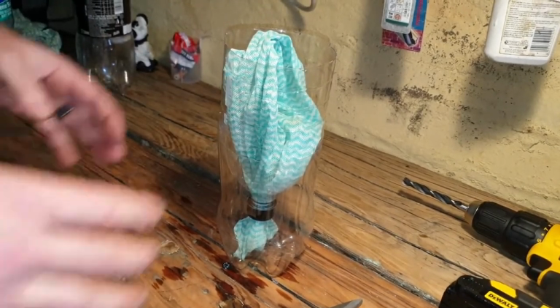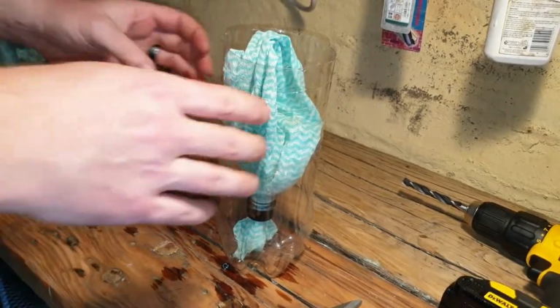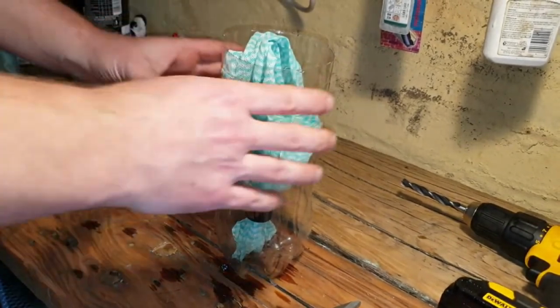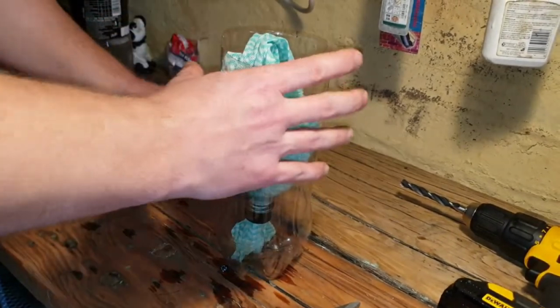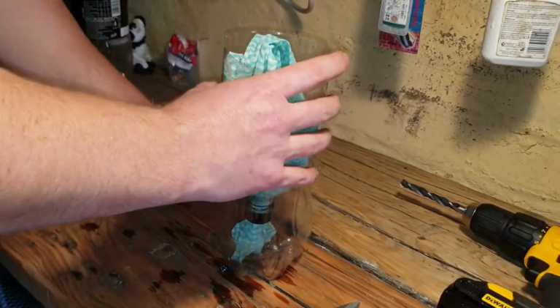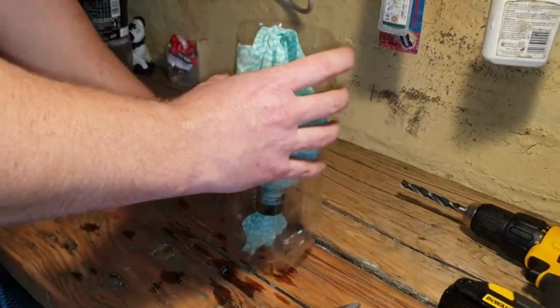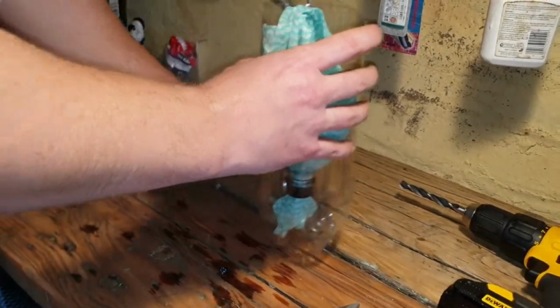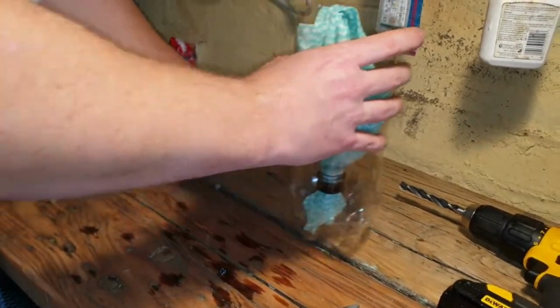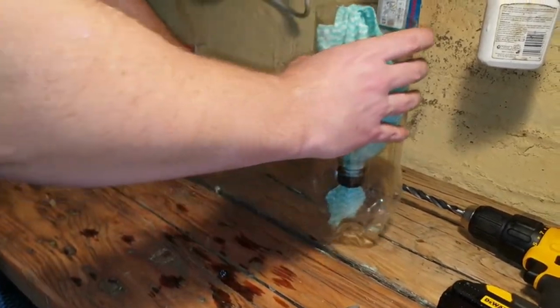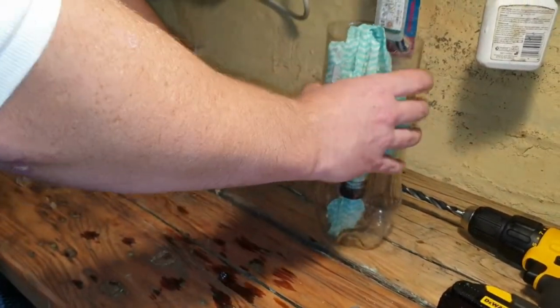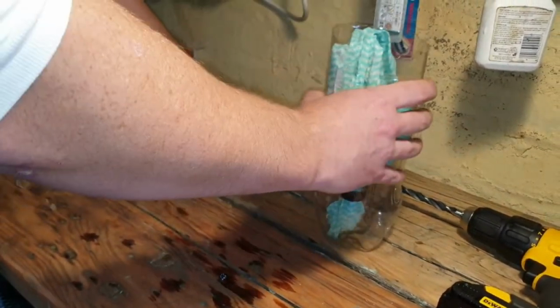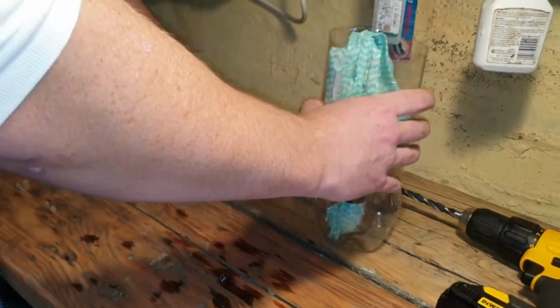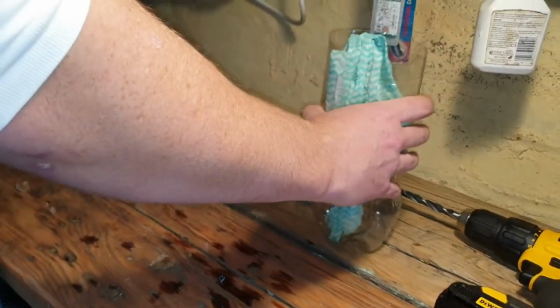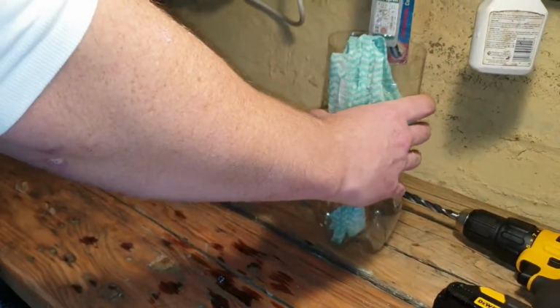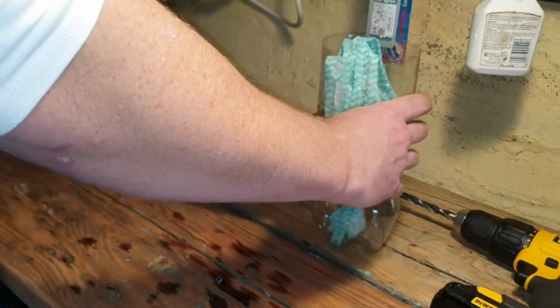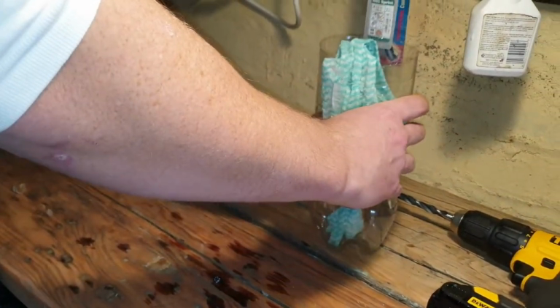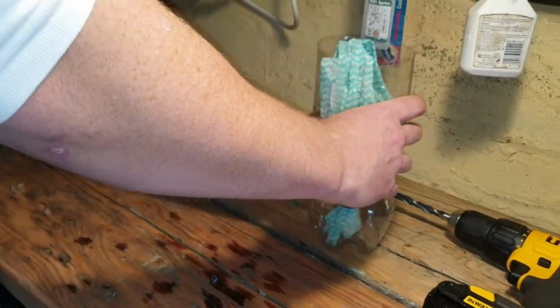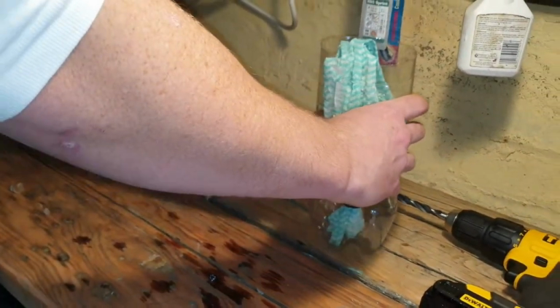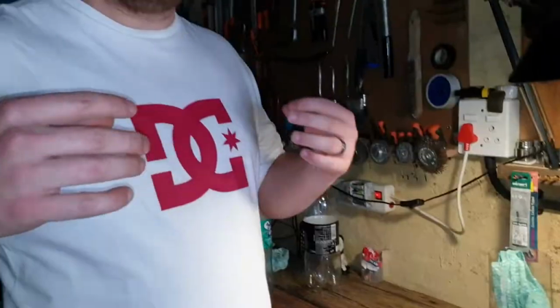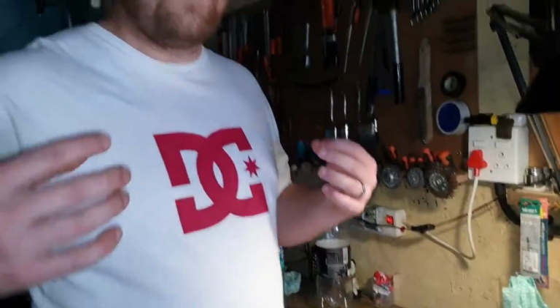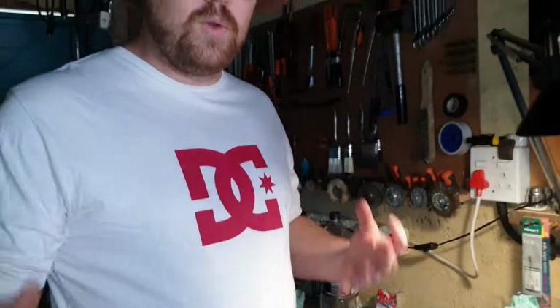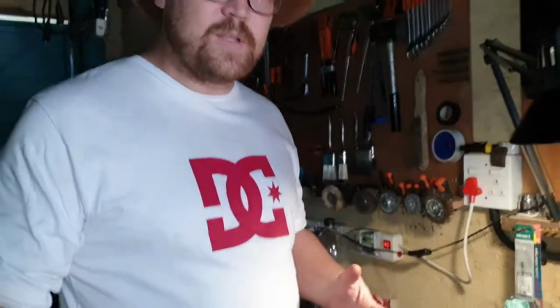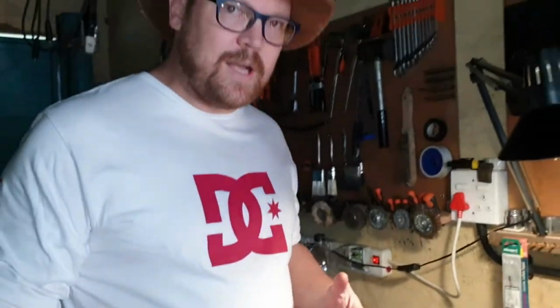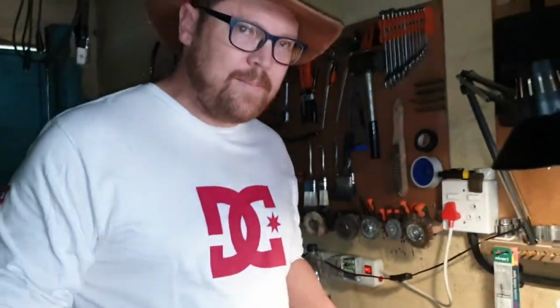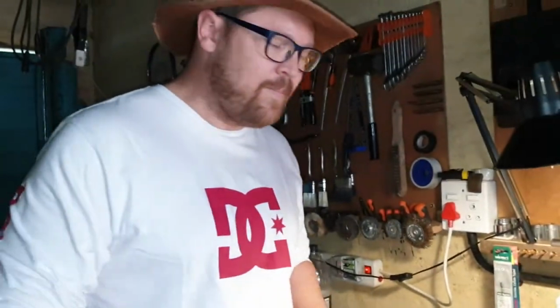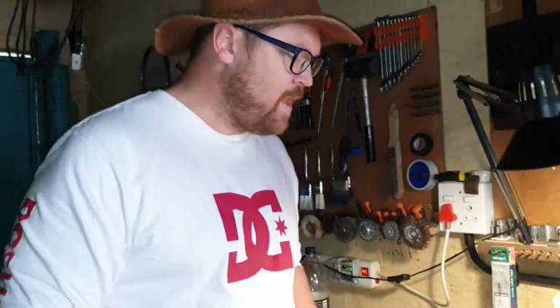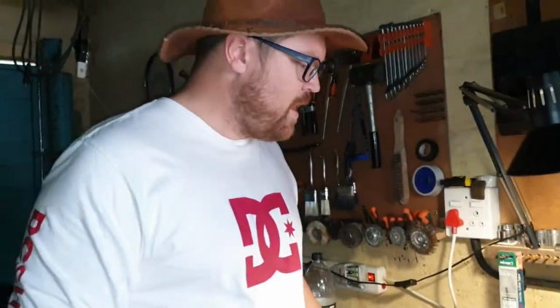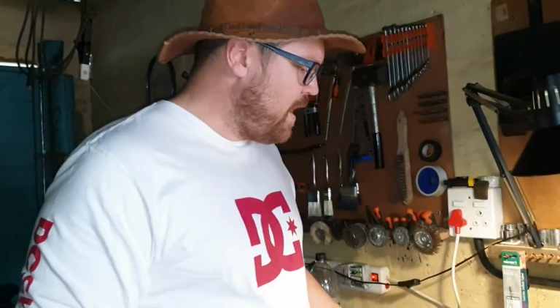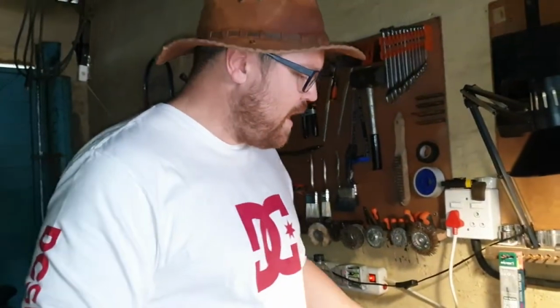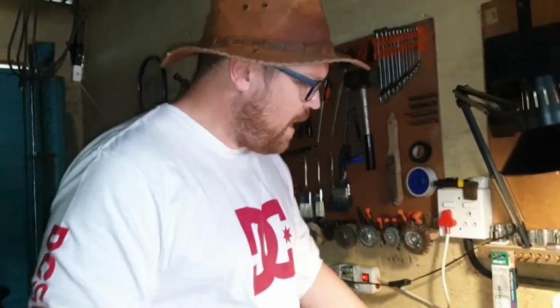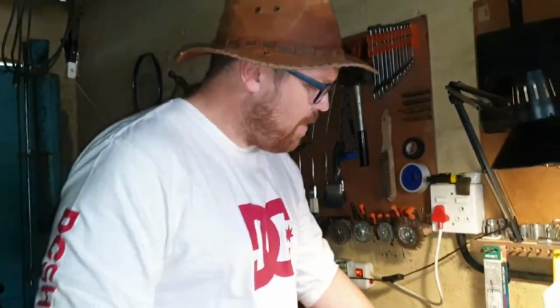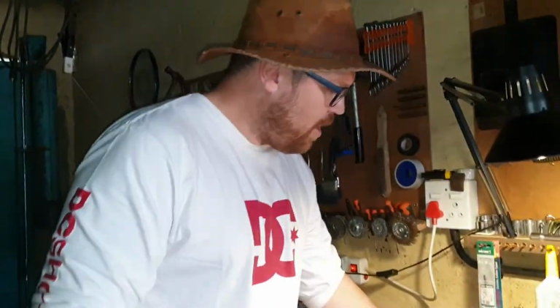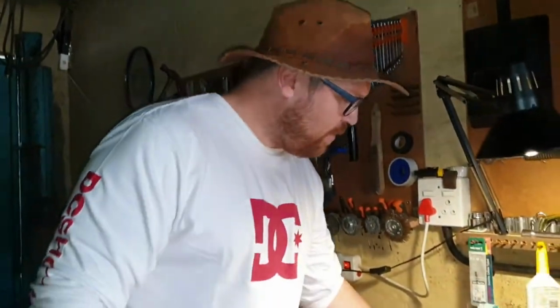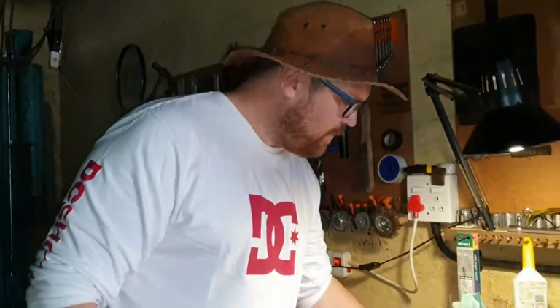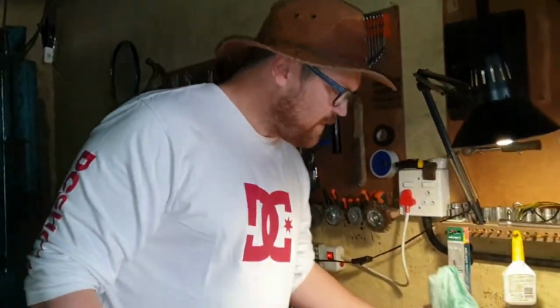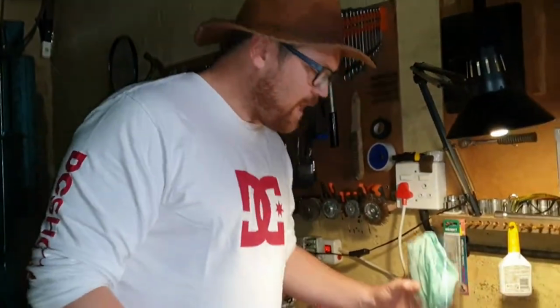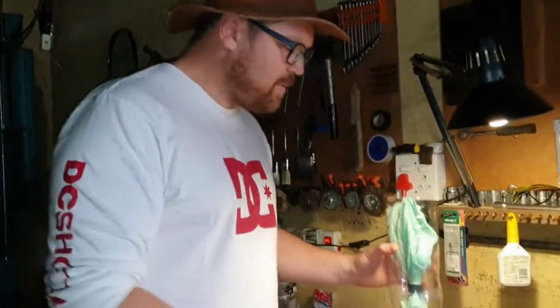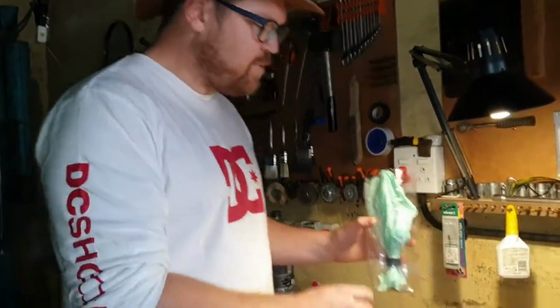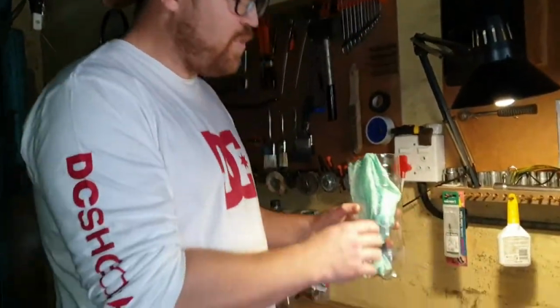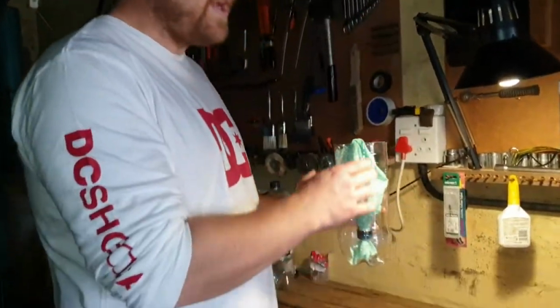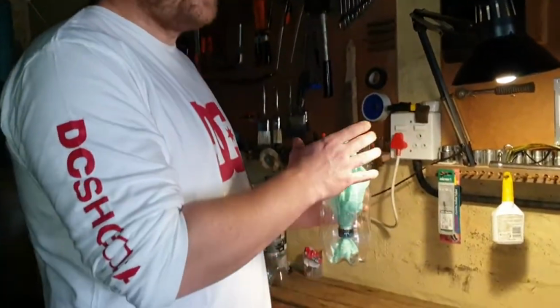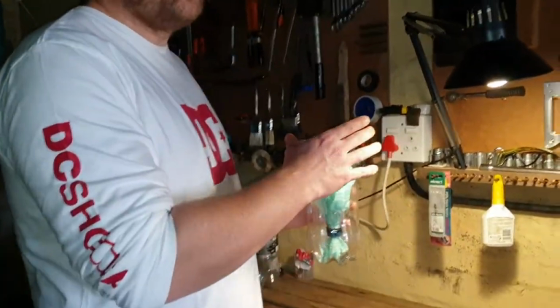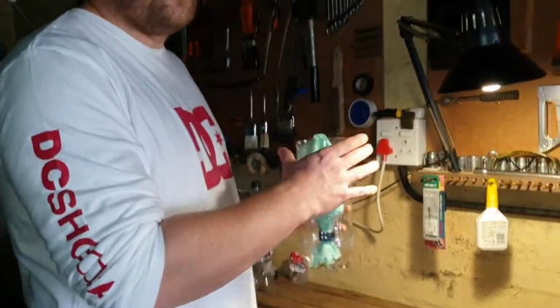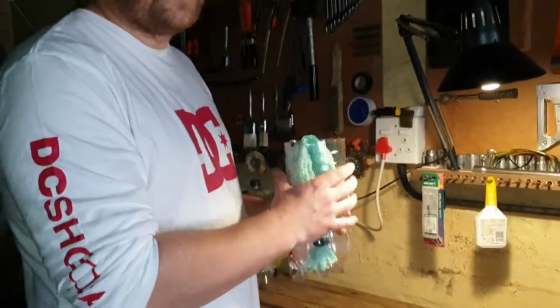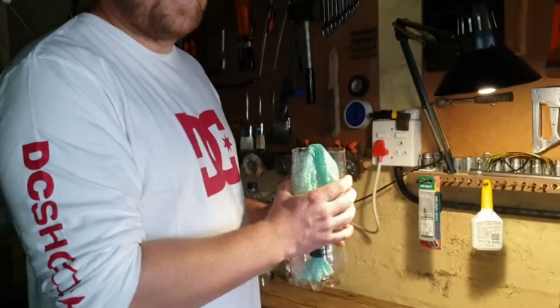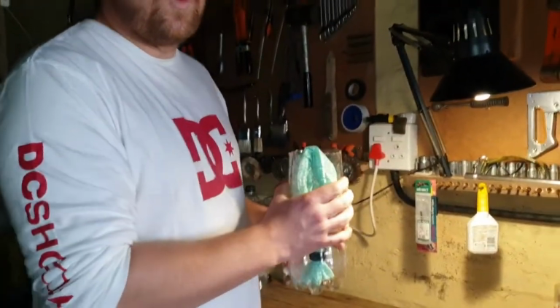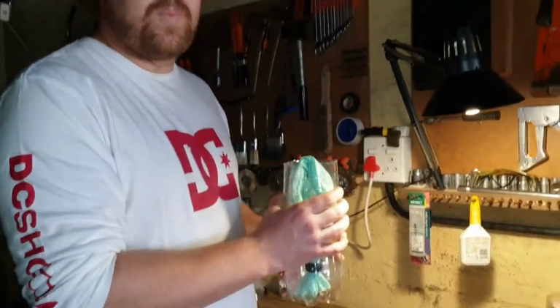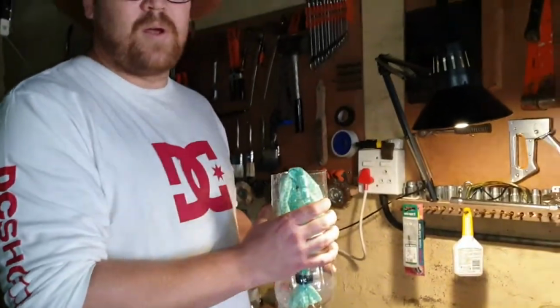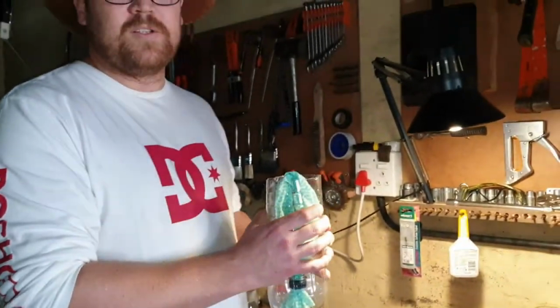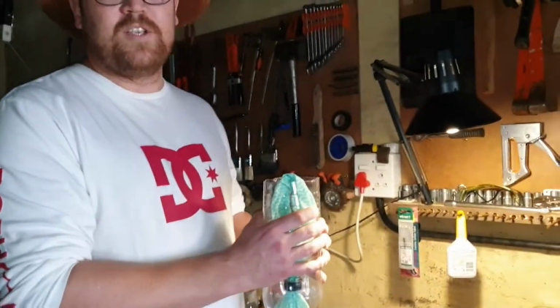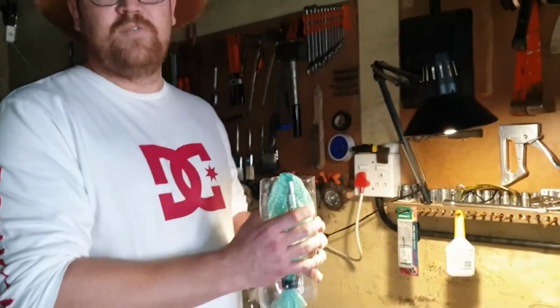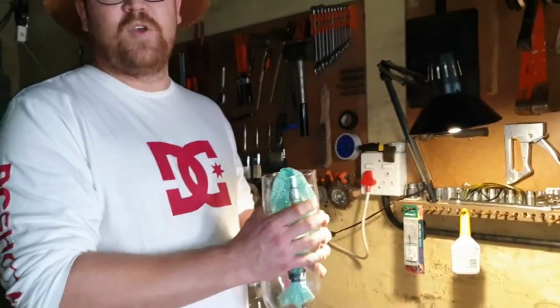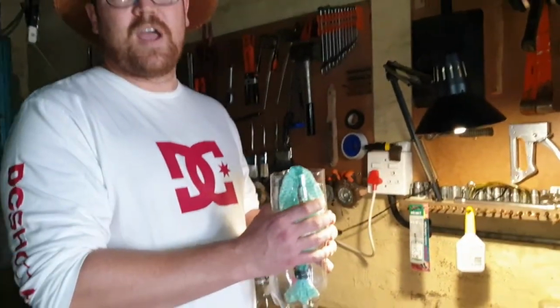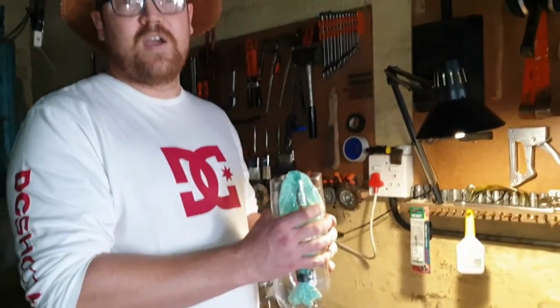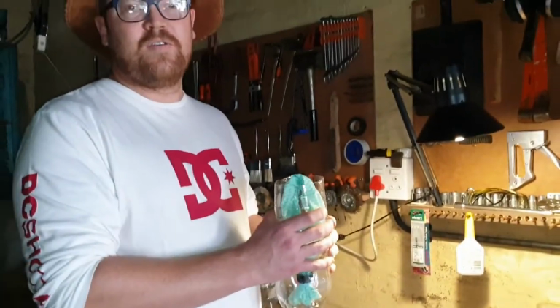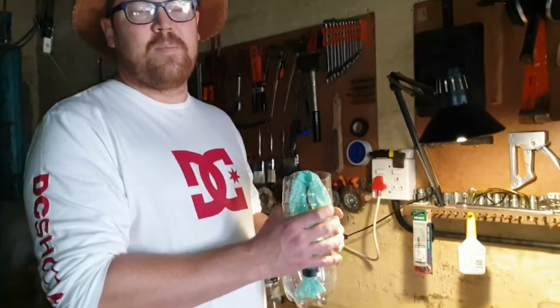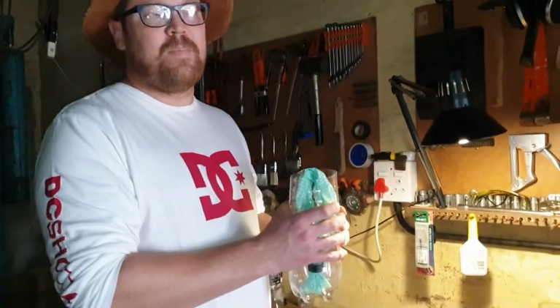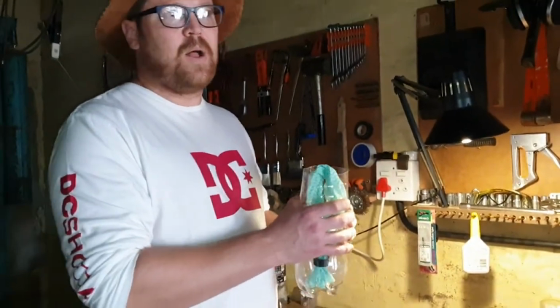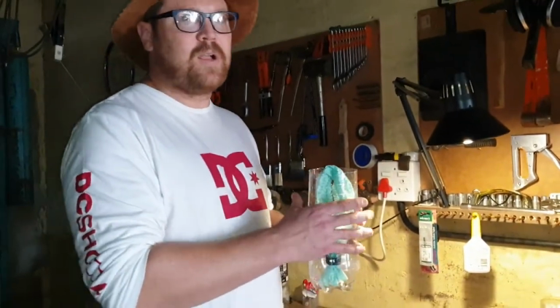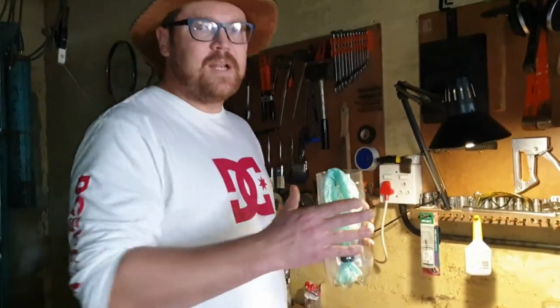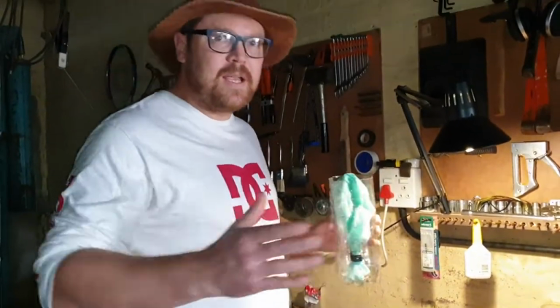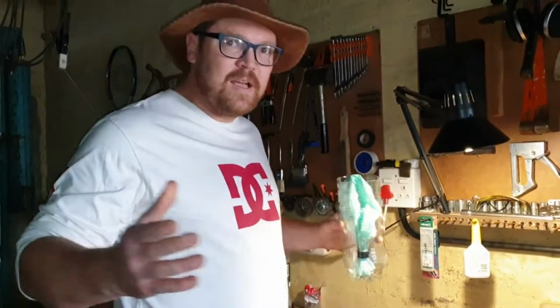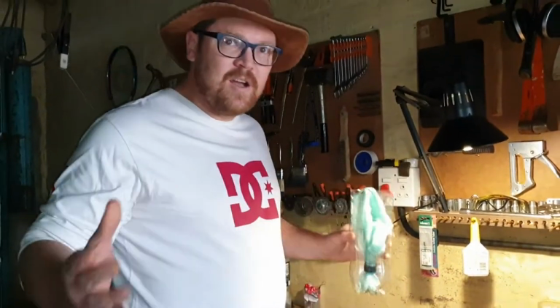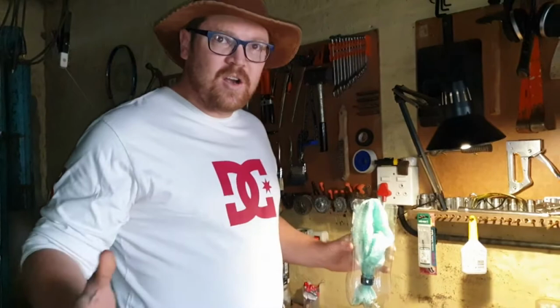The great thing about this system is that if you are working full-time and often forget to water your plants — if you have a balcony garden — this self-watering system will keep your plants from drying out and dying.